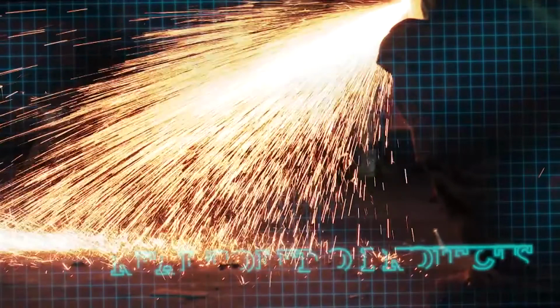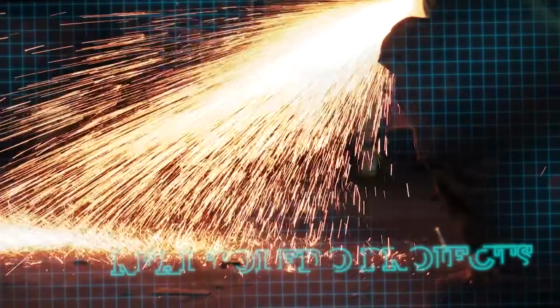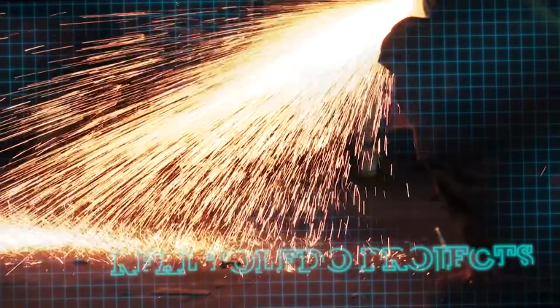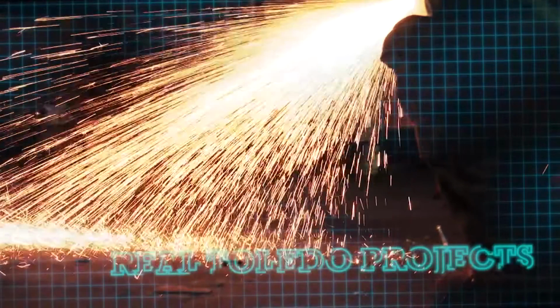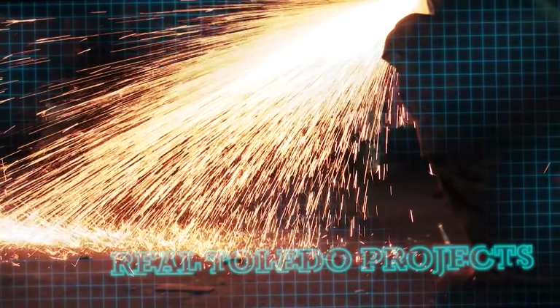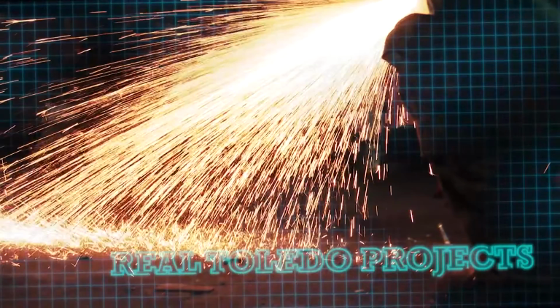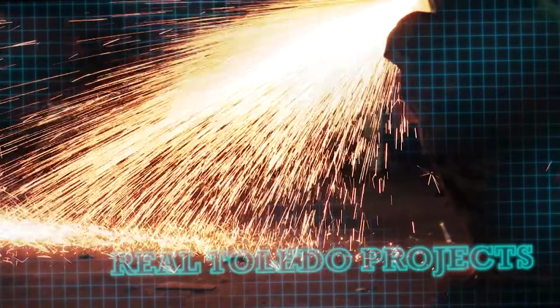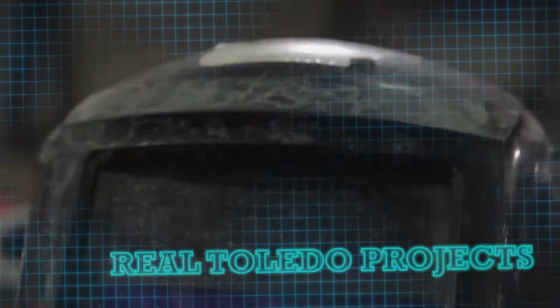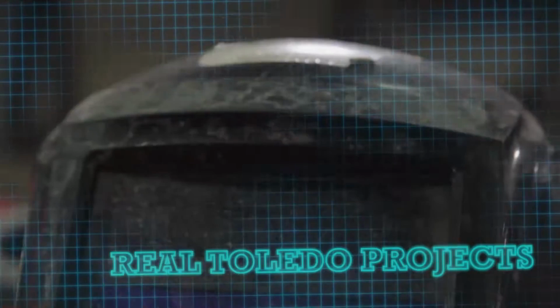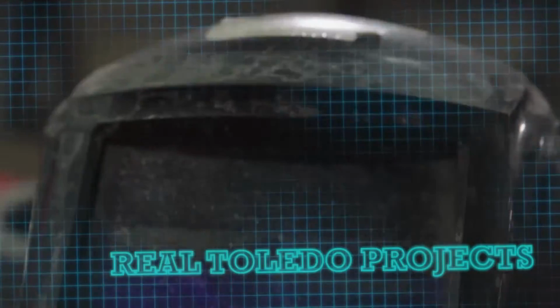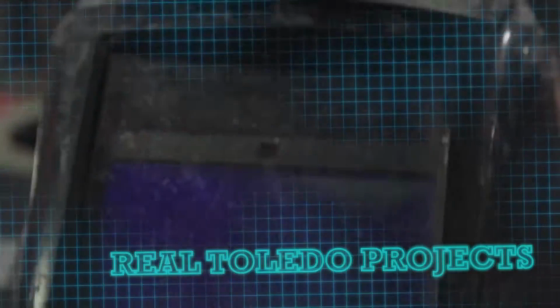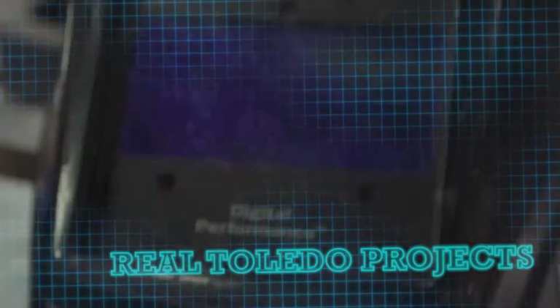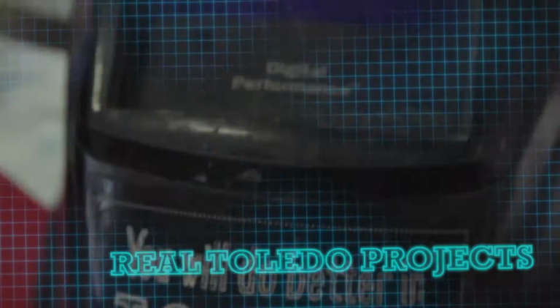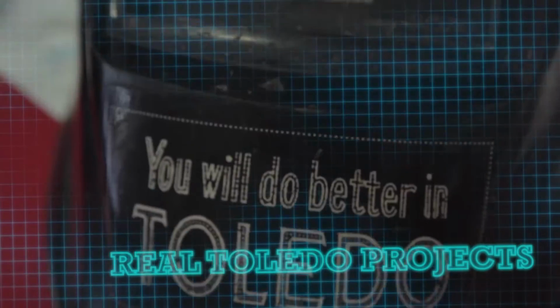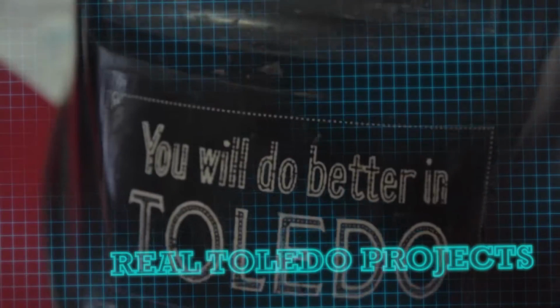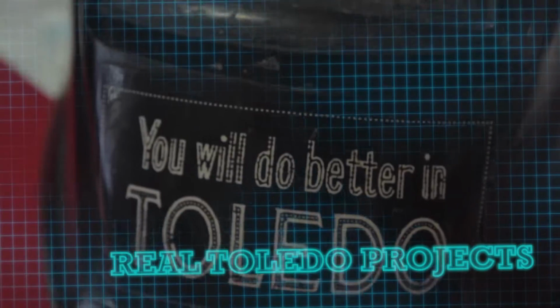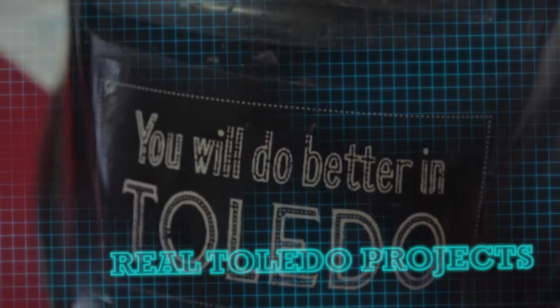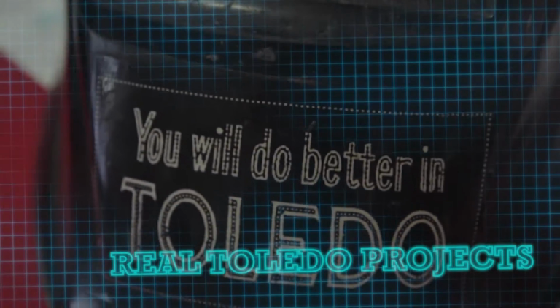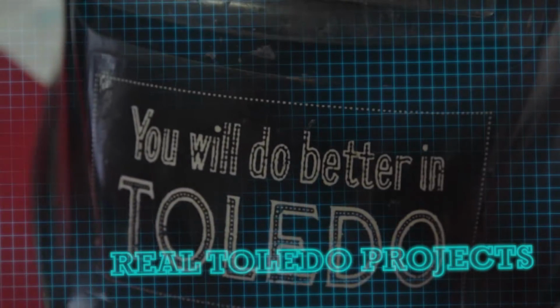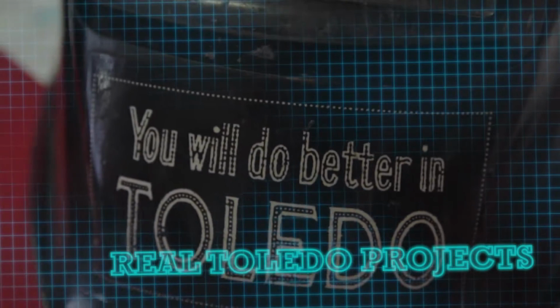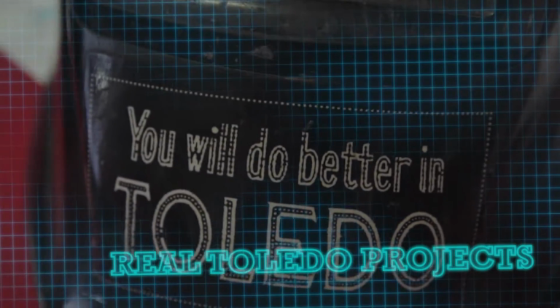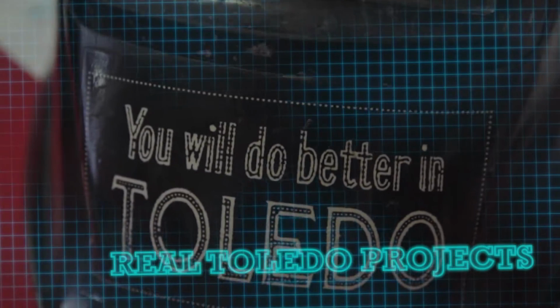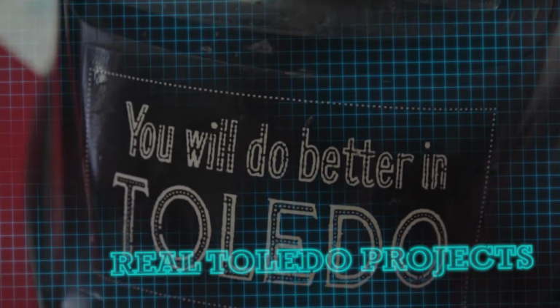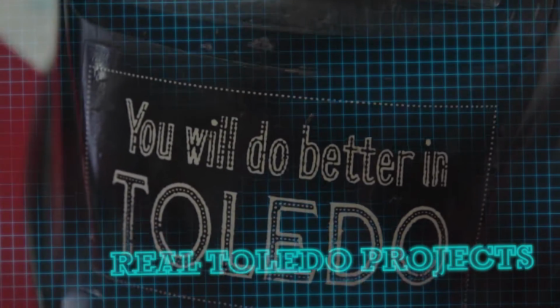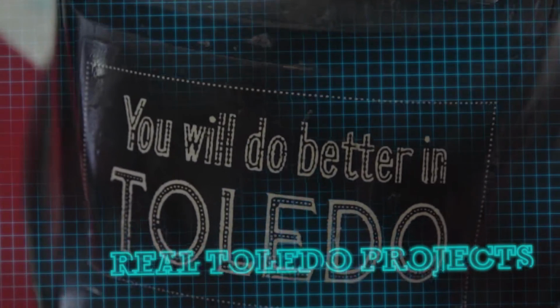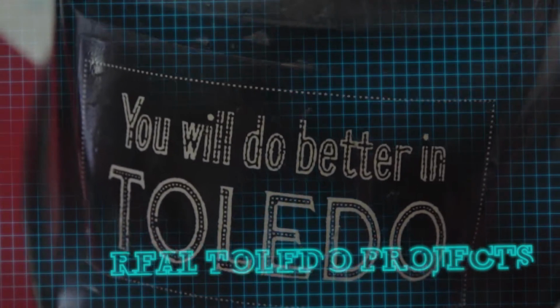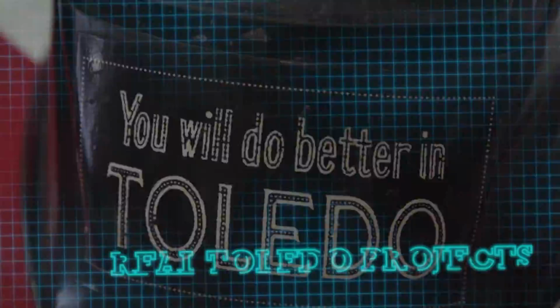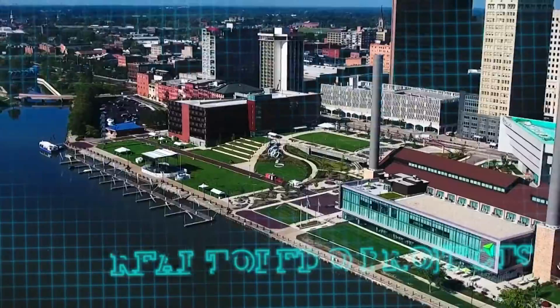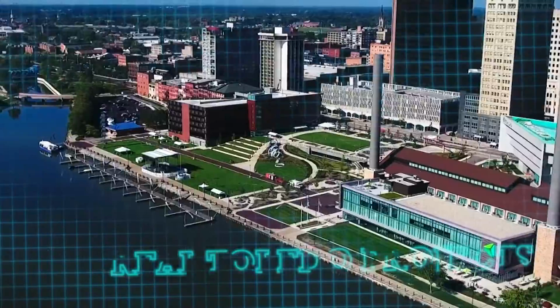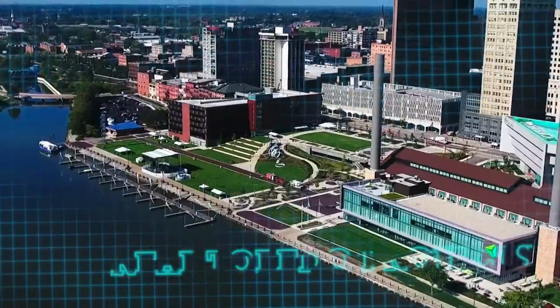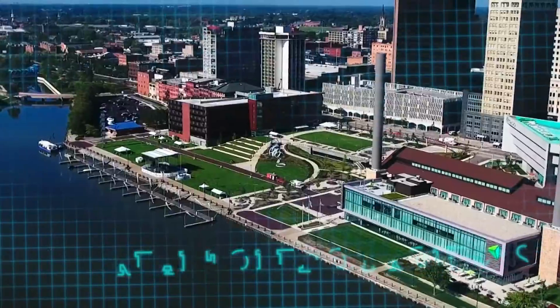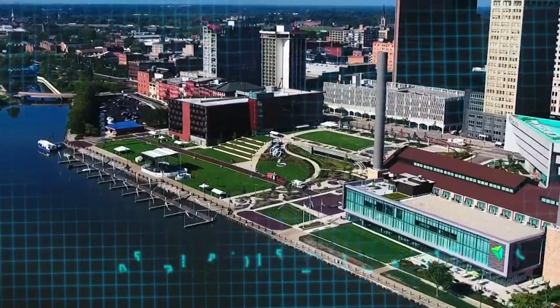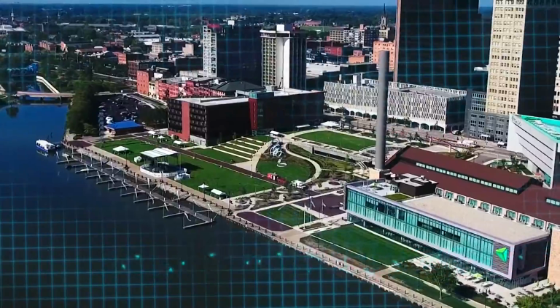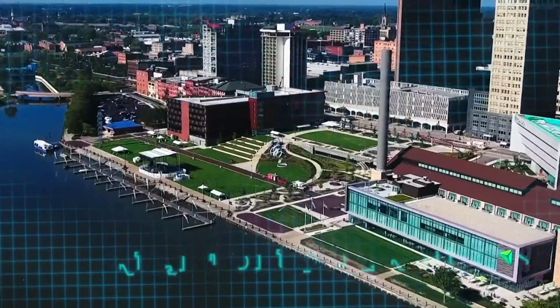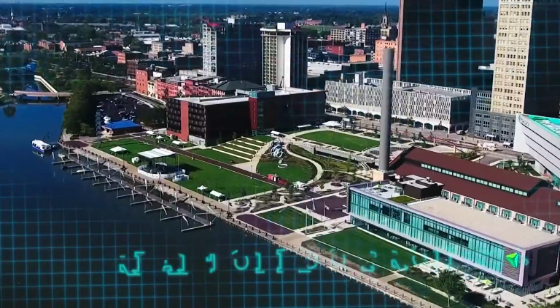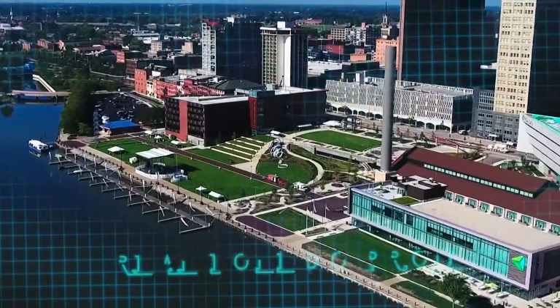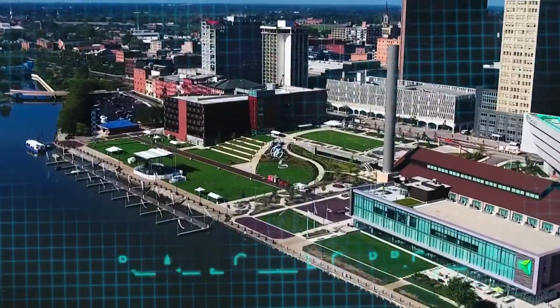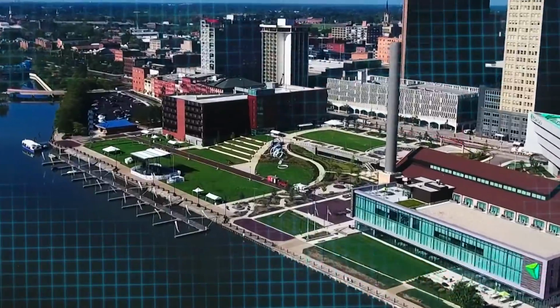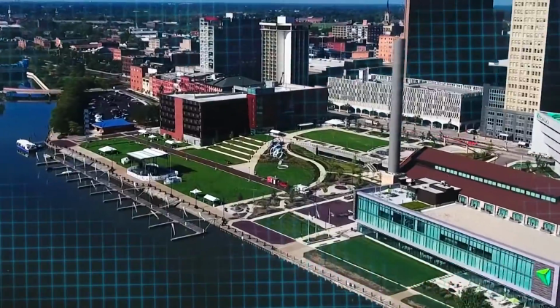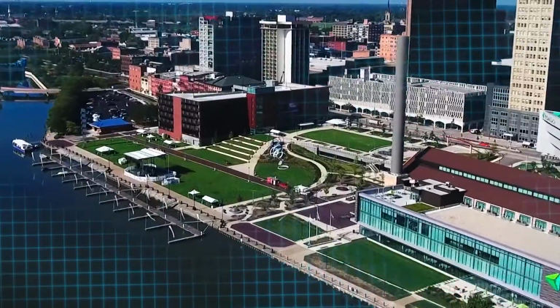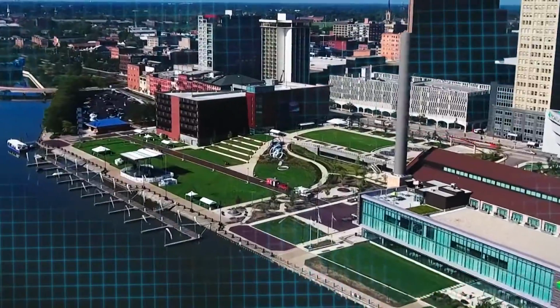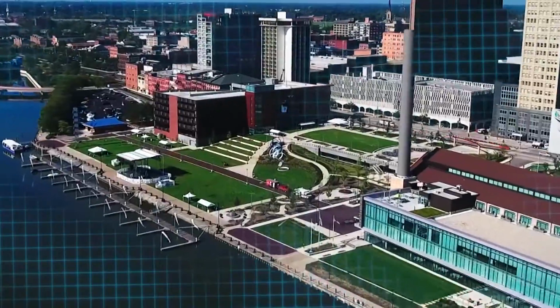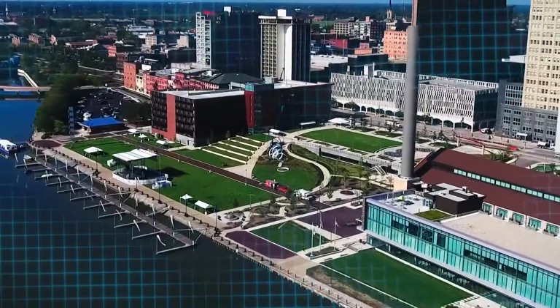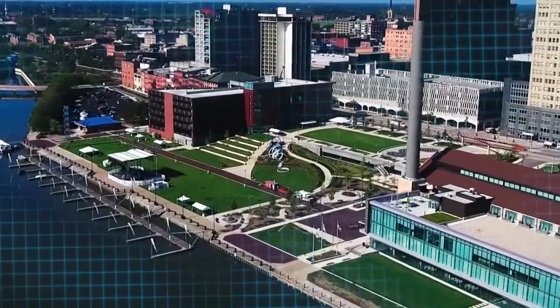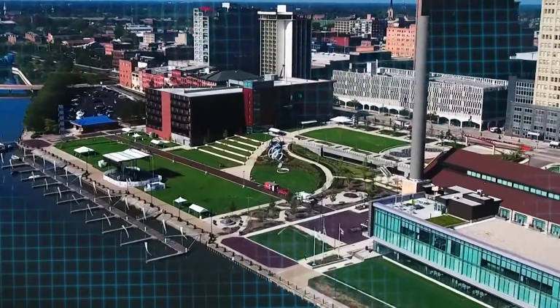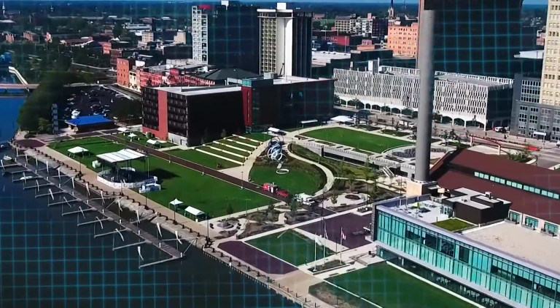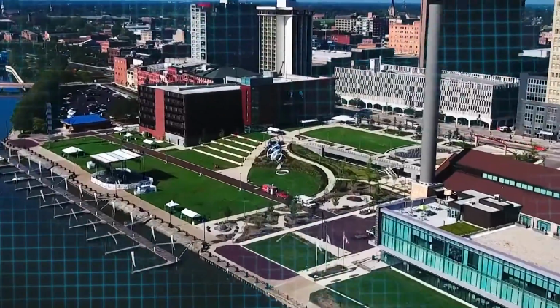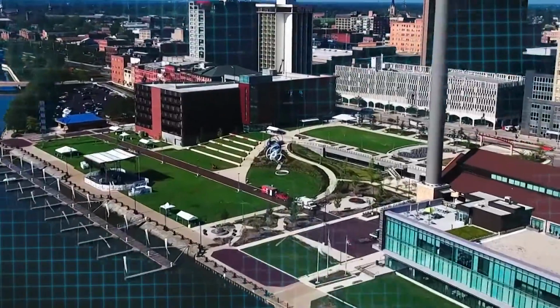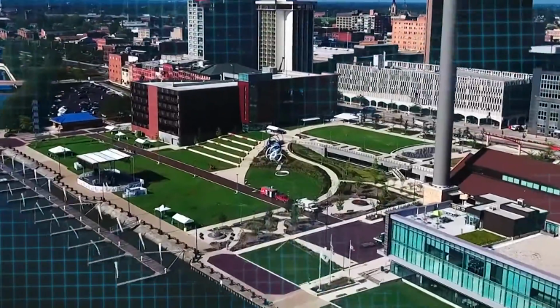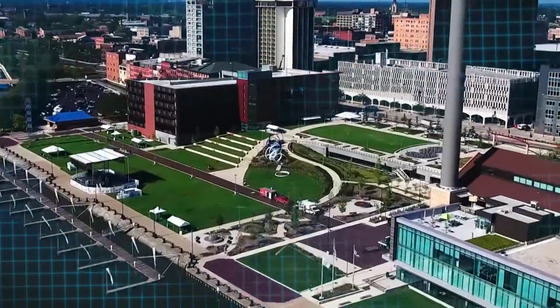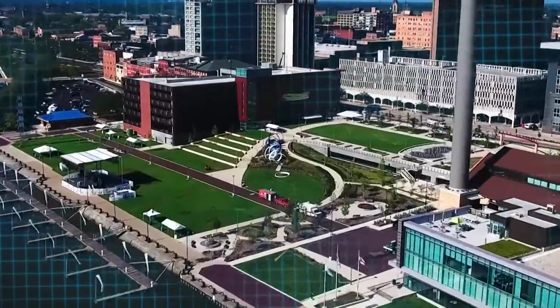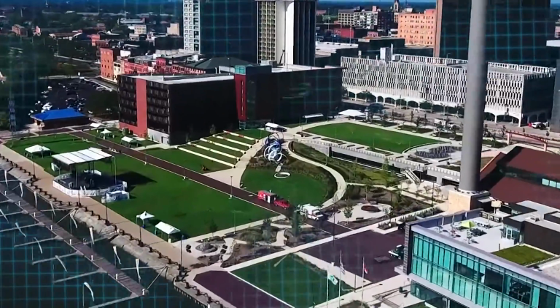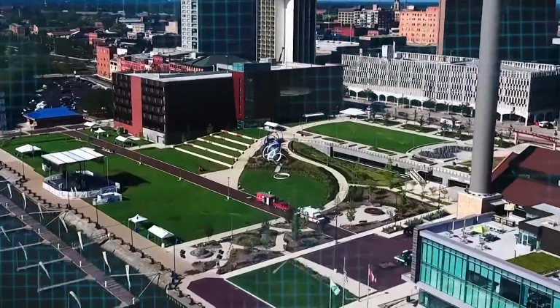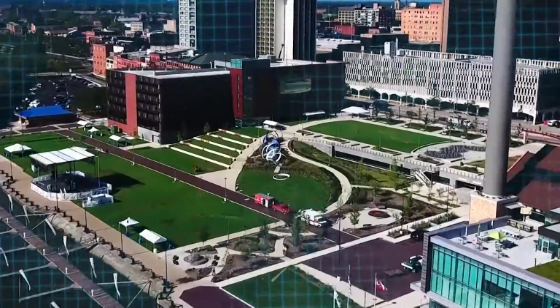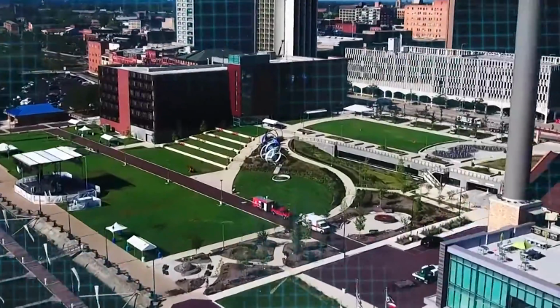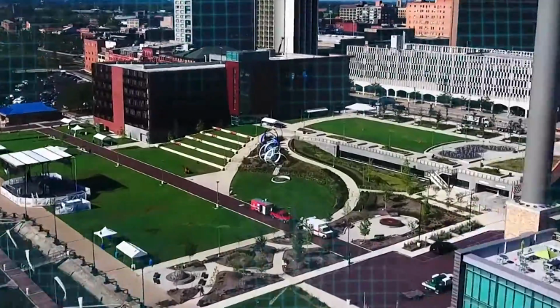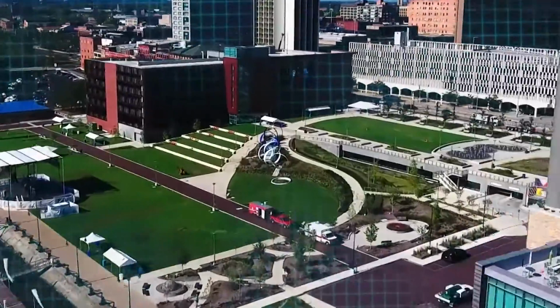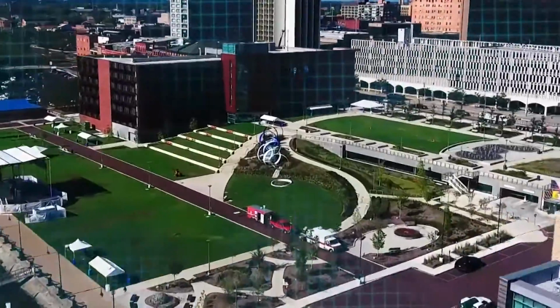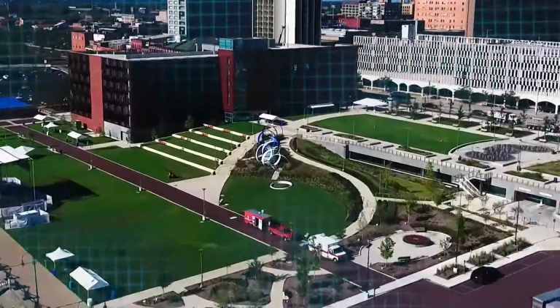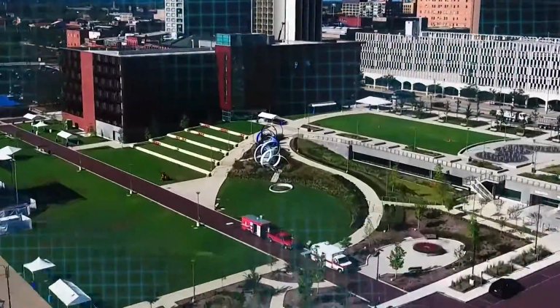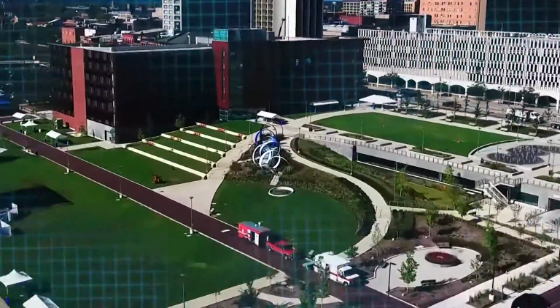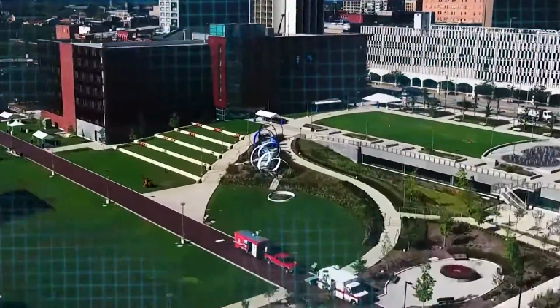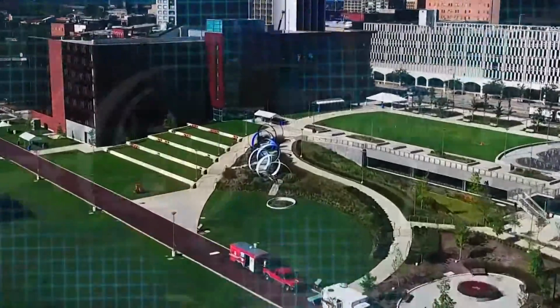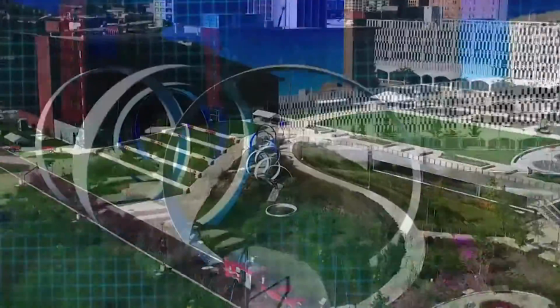On this episode of 419 by Design, we'll be visiting the incredible Toledo Twisted Iron.